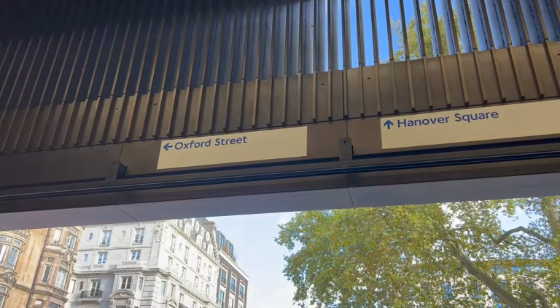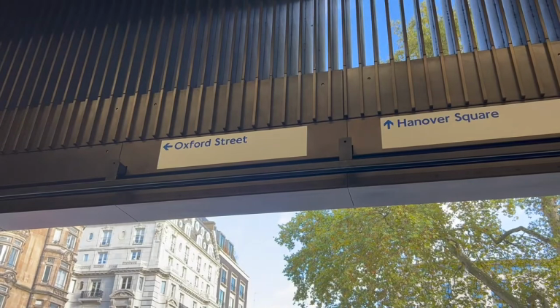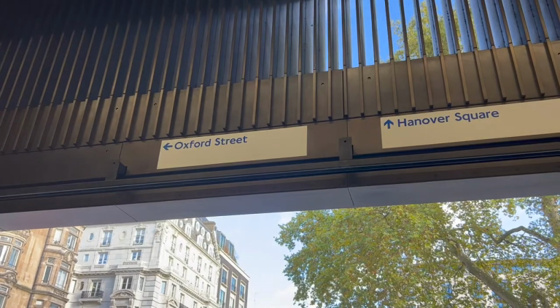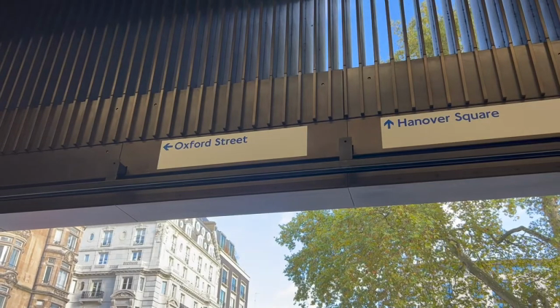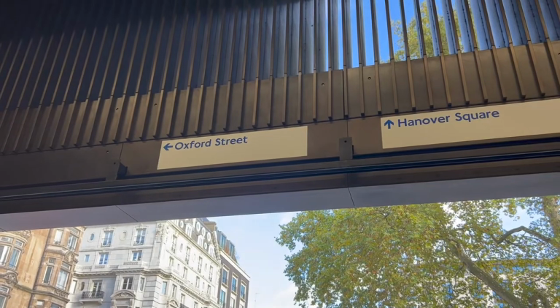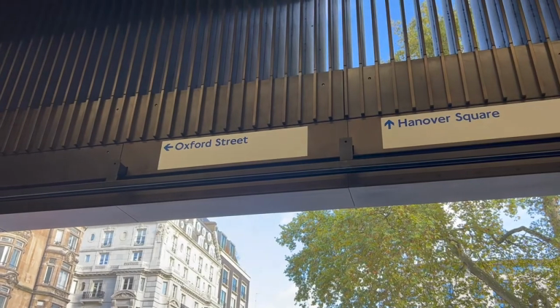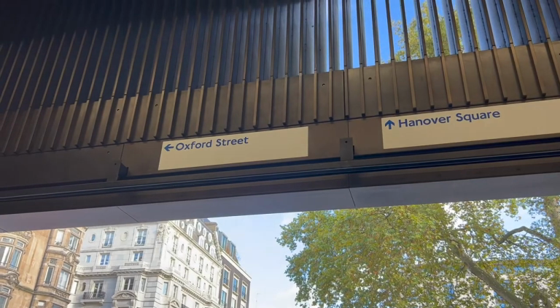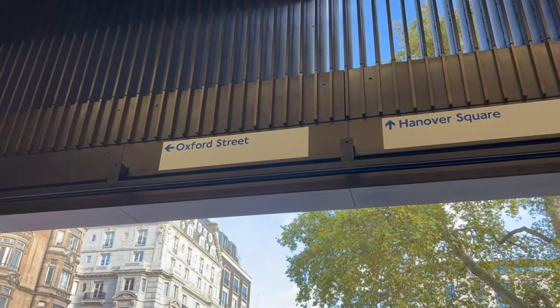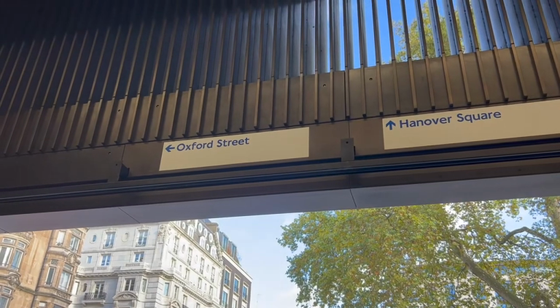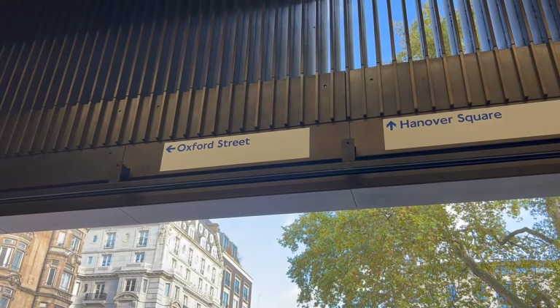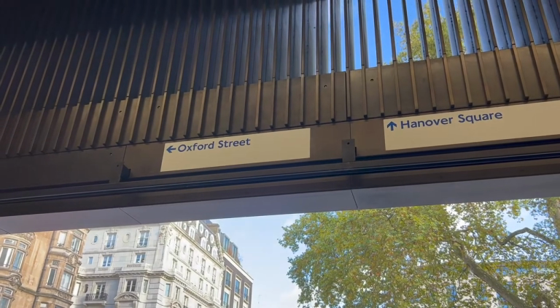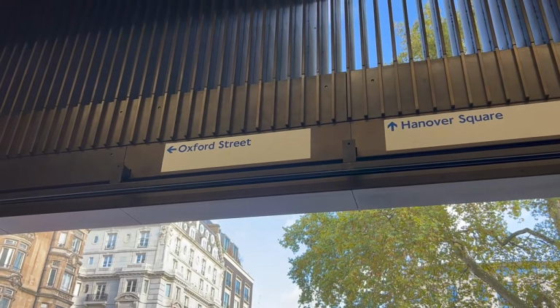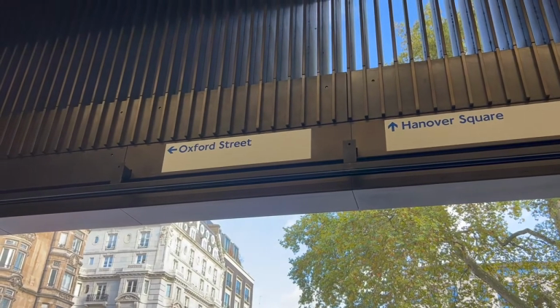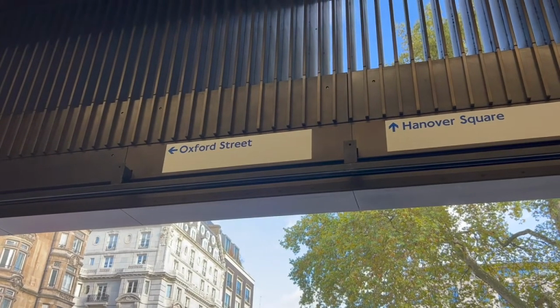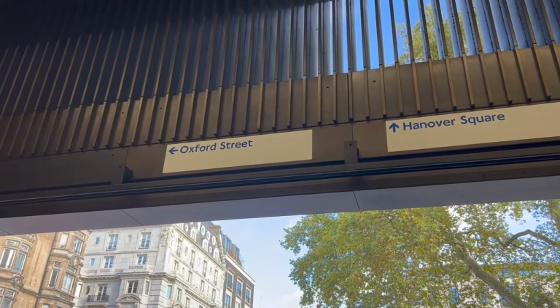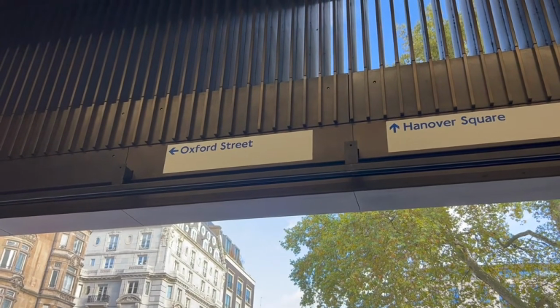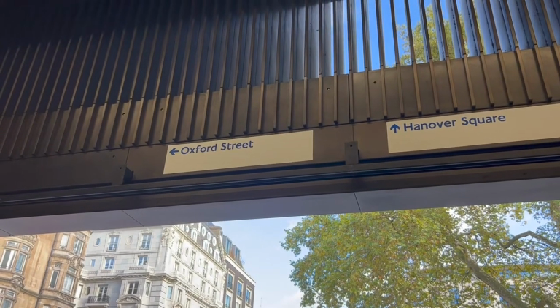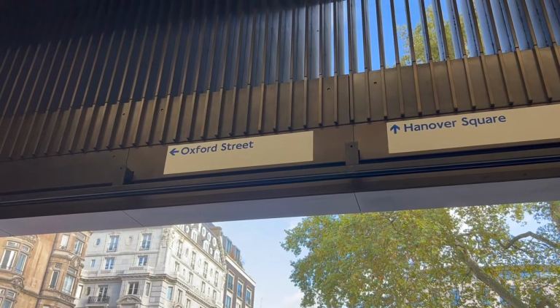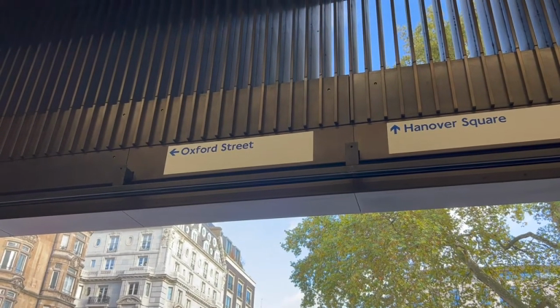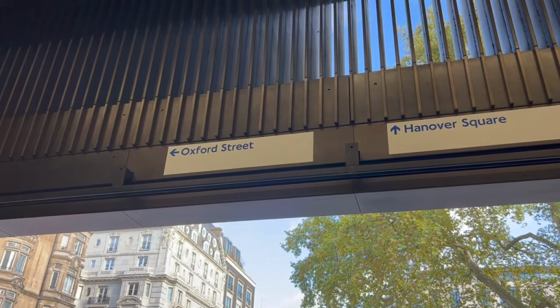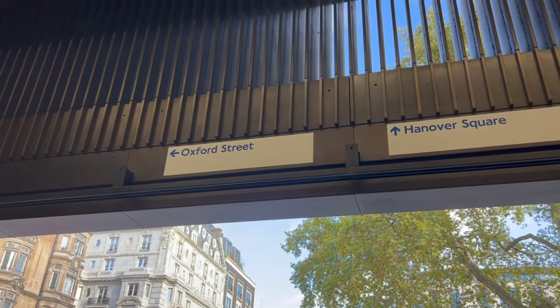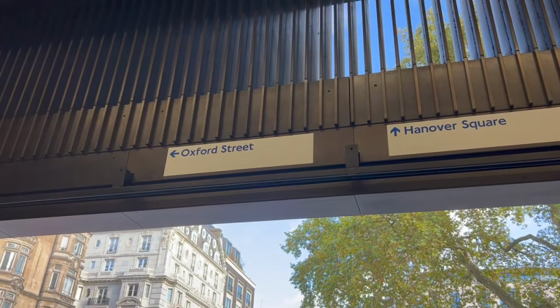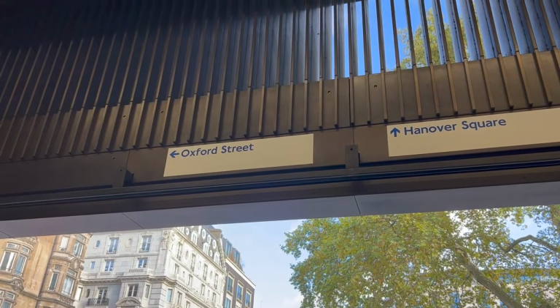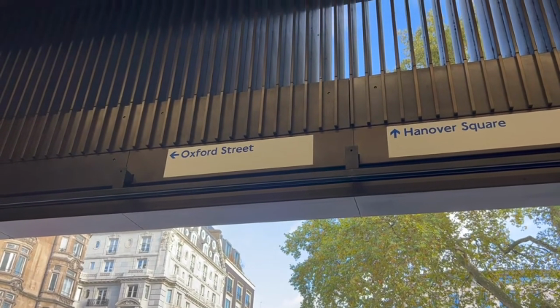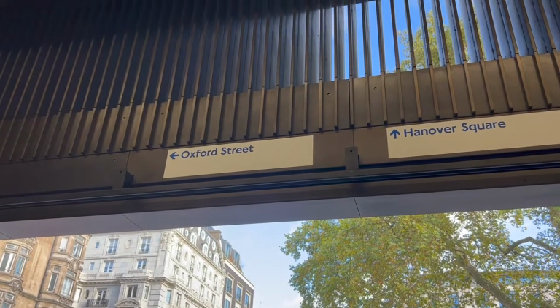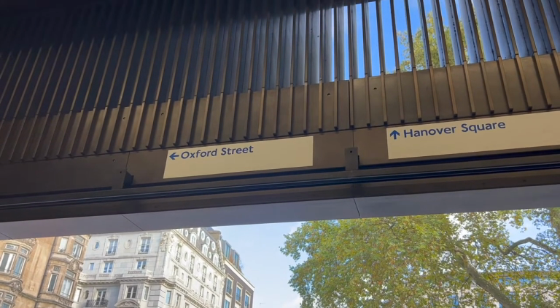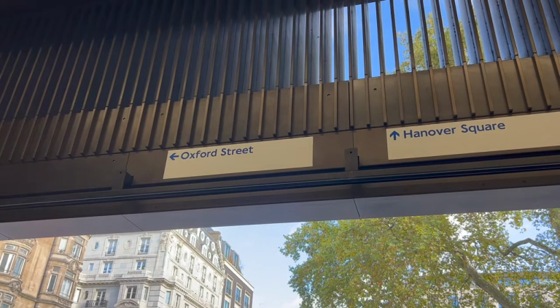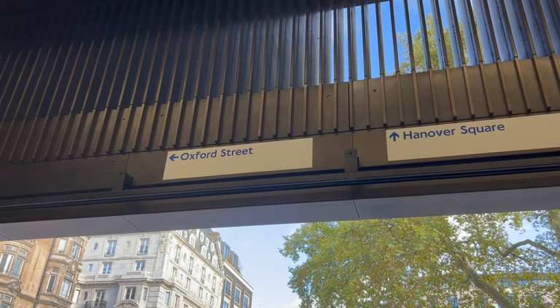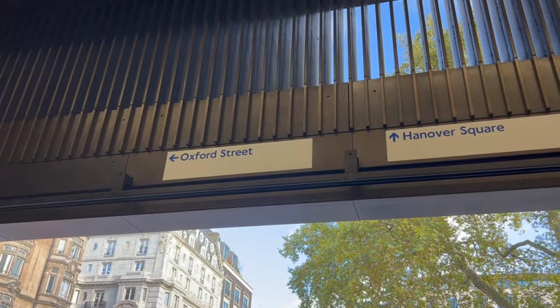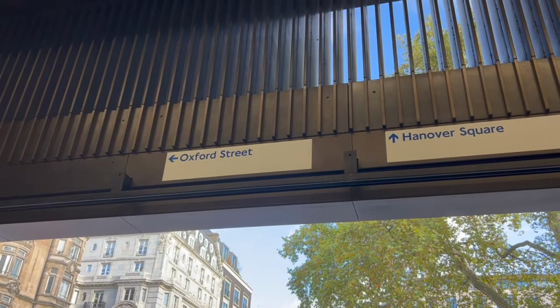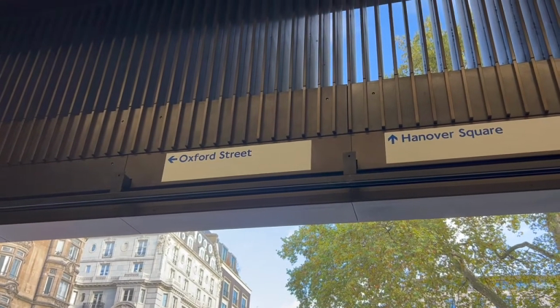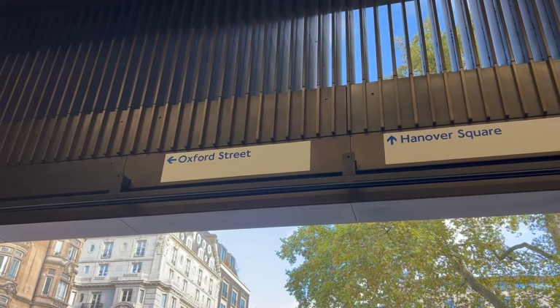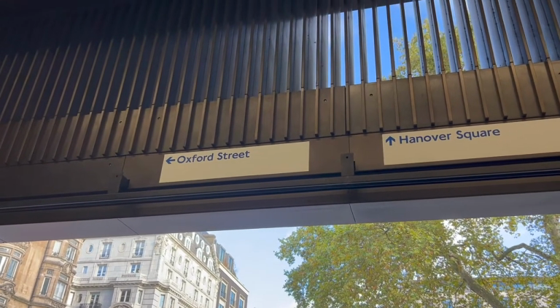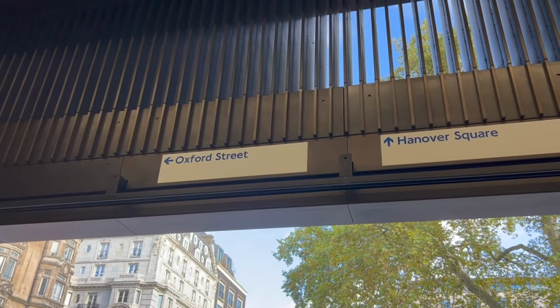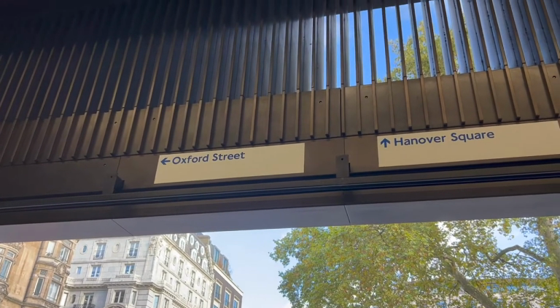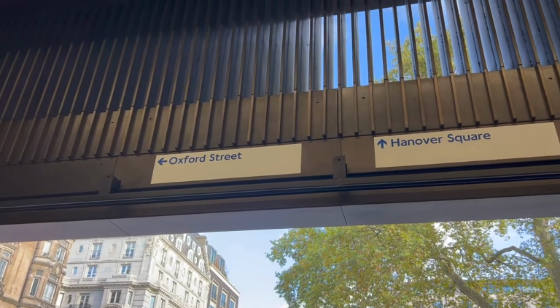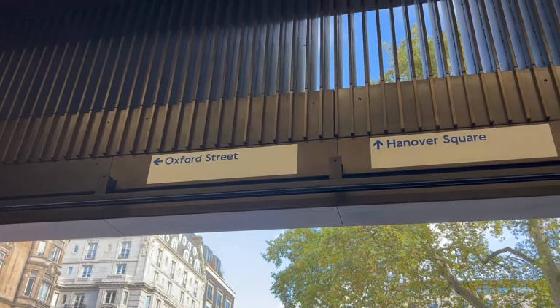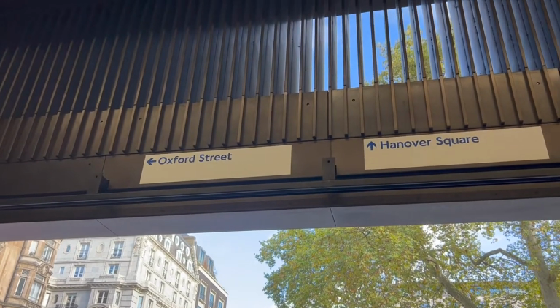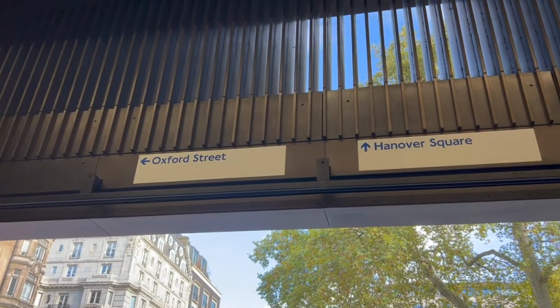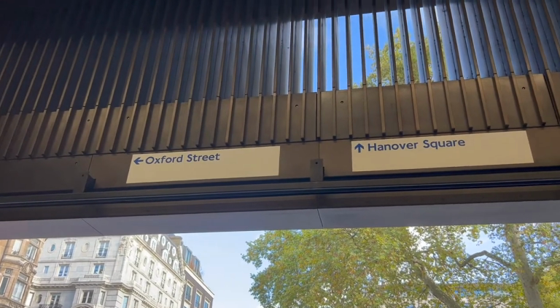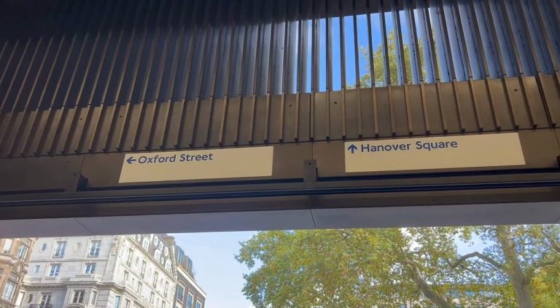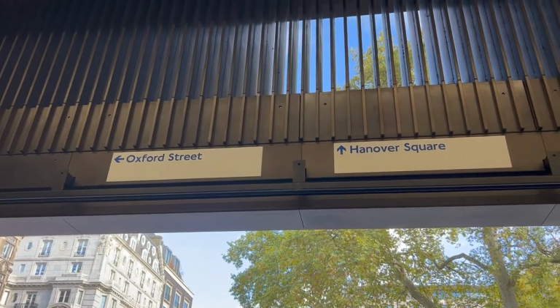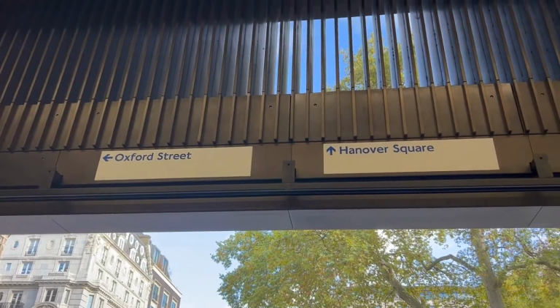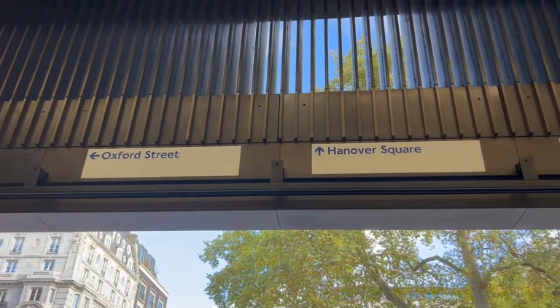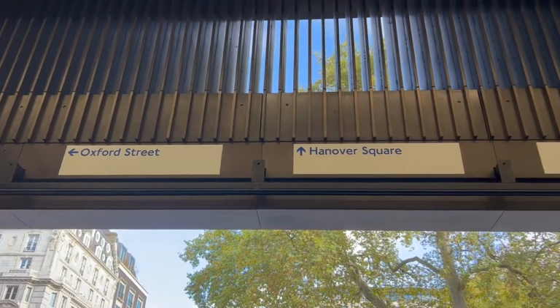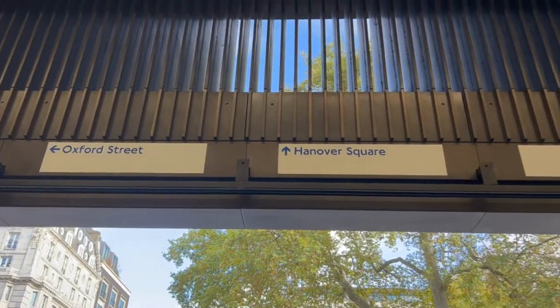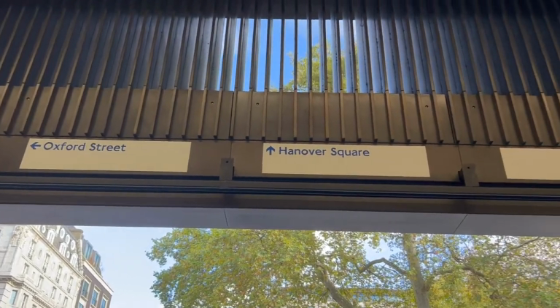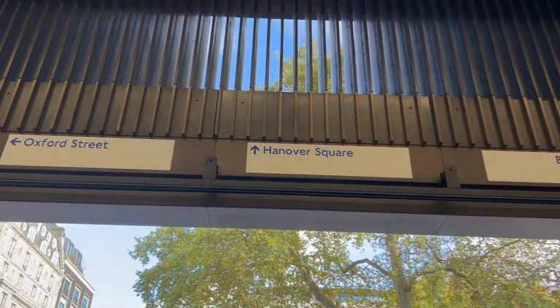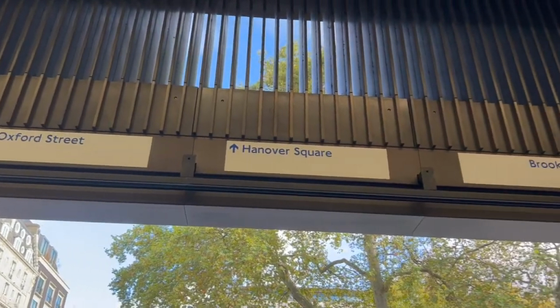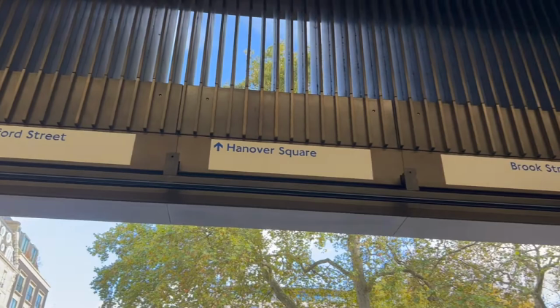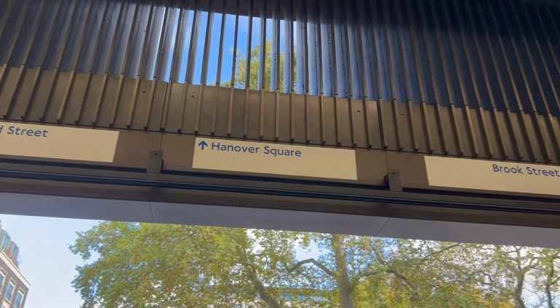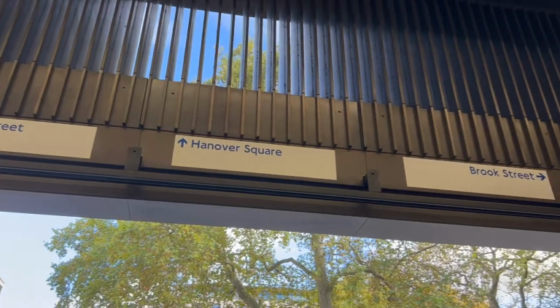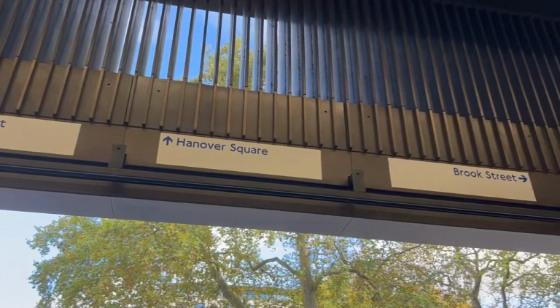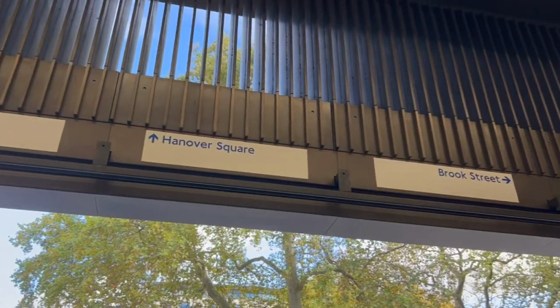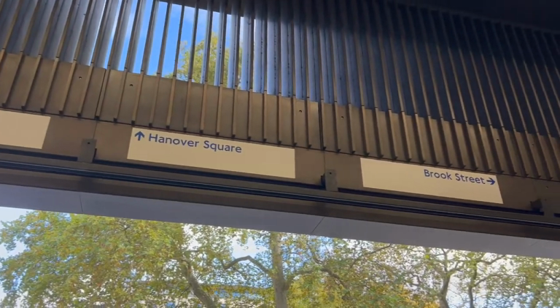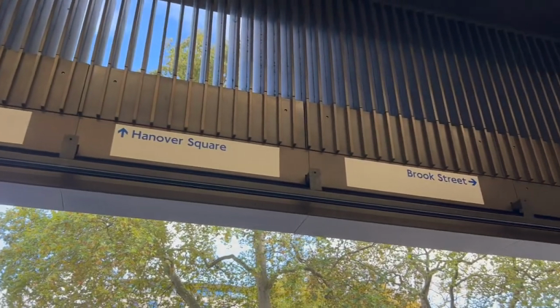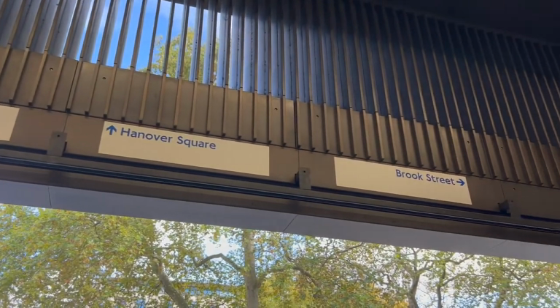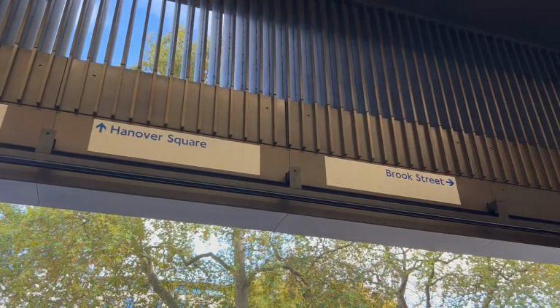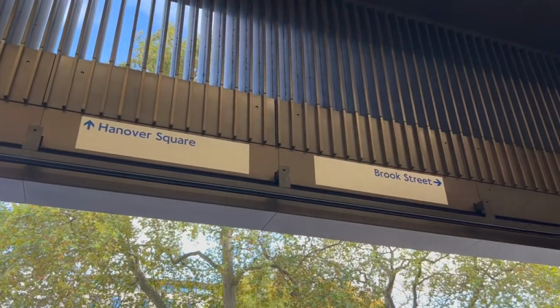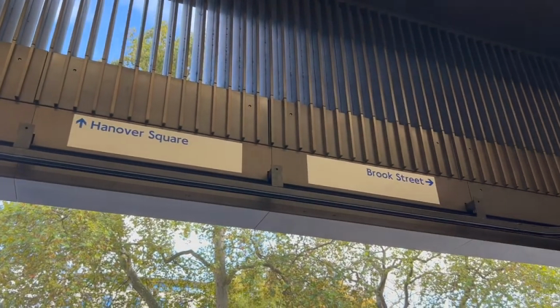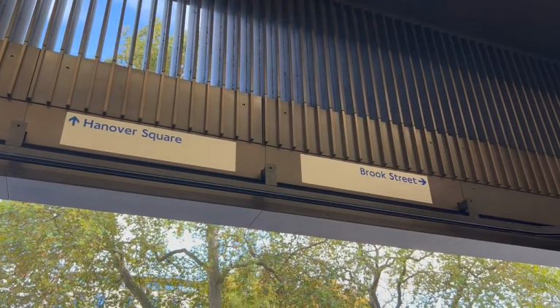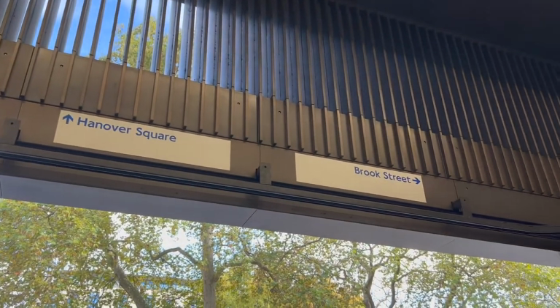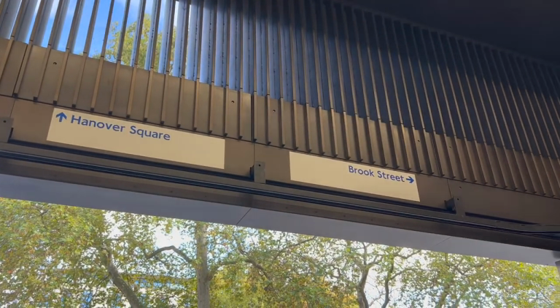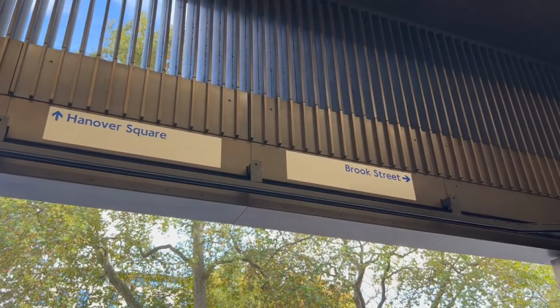When you get out at the Hanover Square exit, you can head to Hanover Square. We have, of course, also Oxford Street or Brook Street.